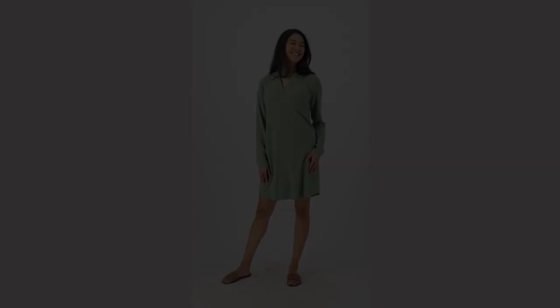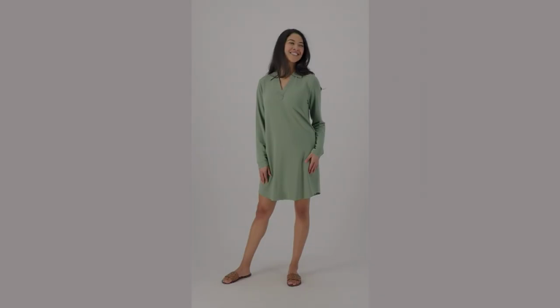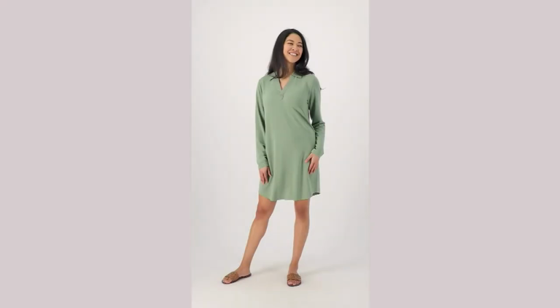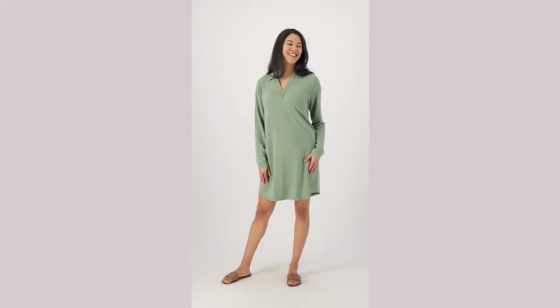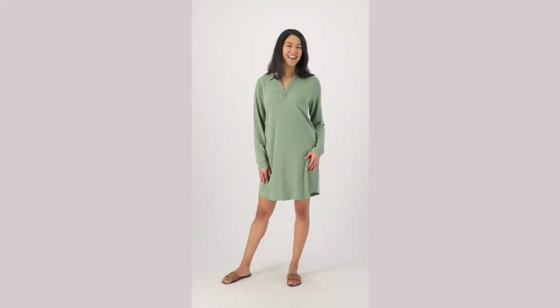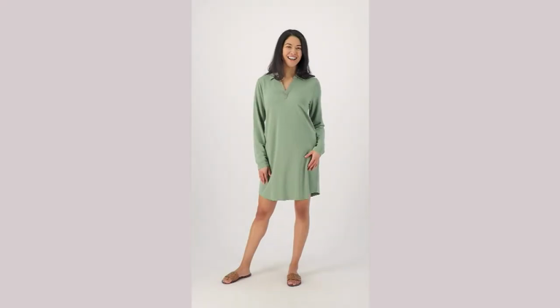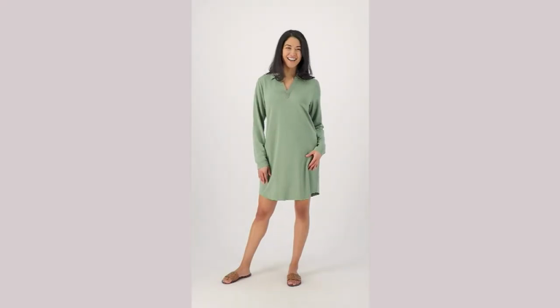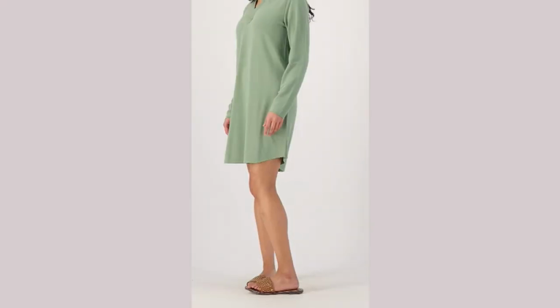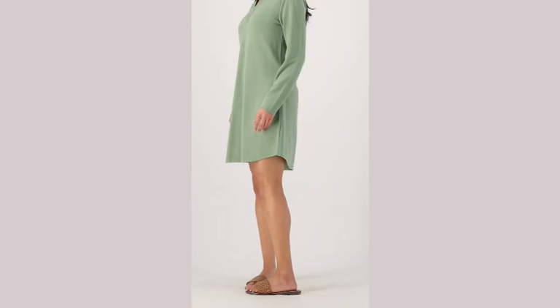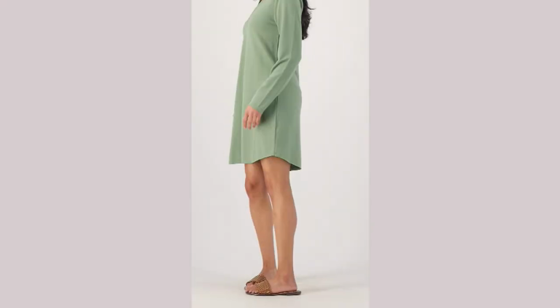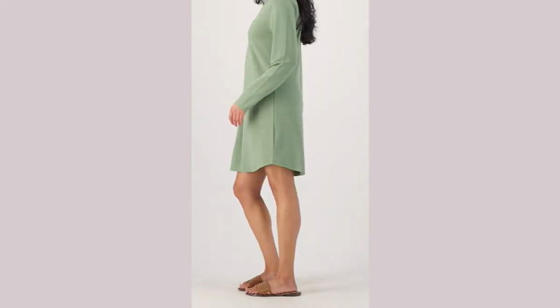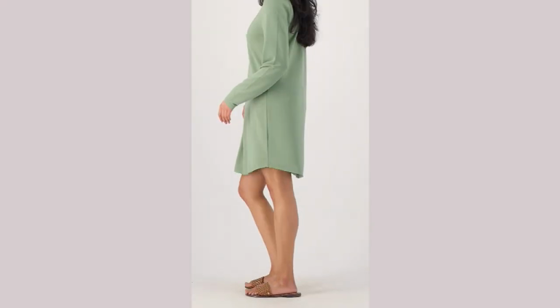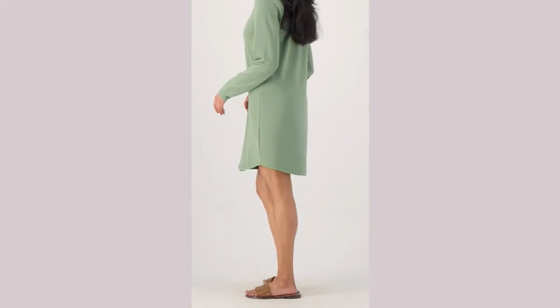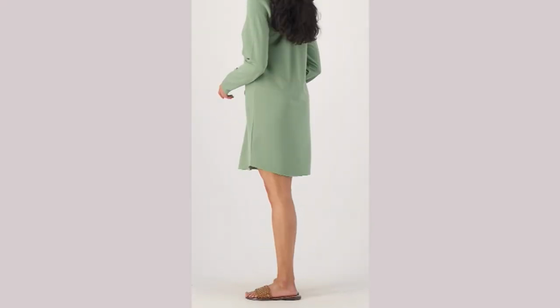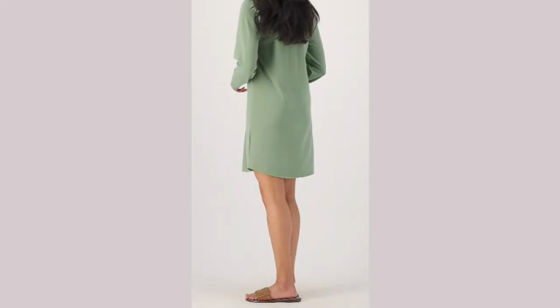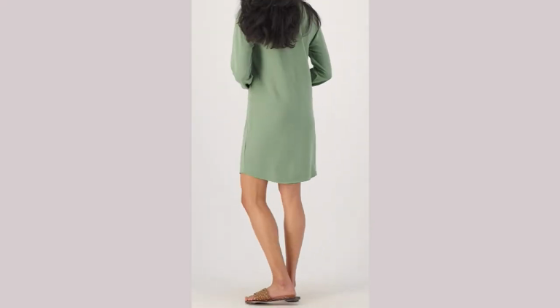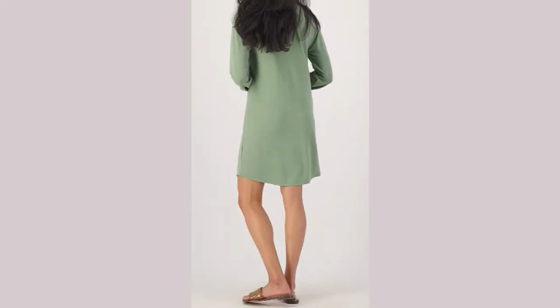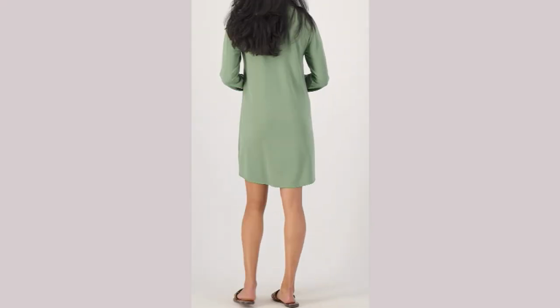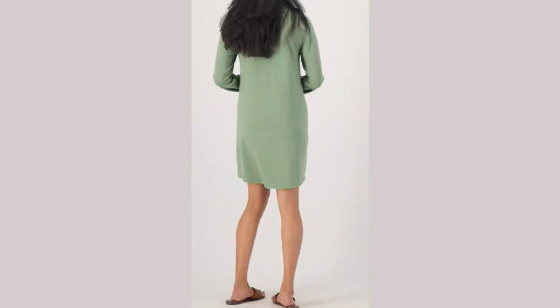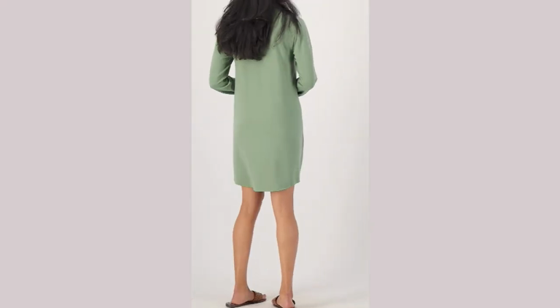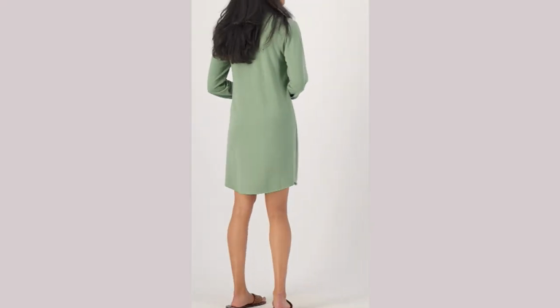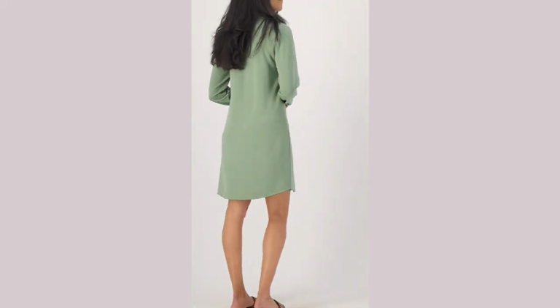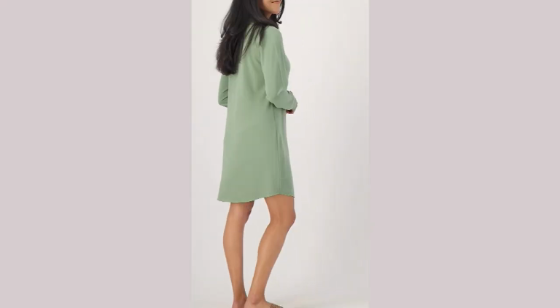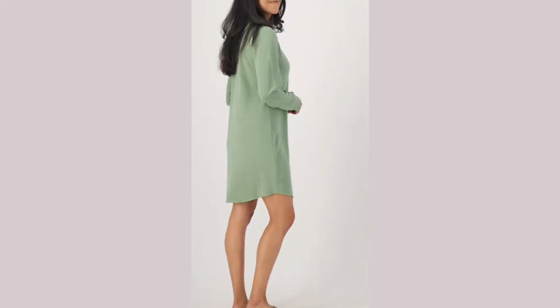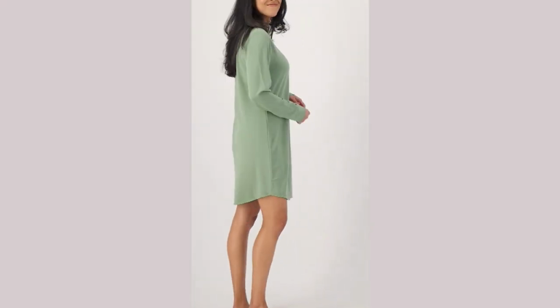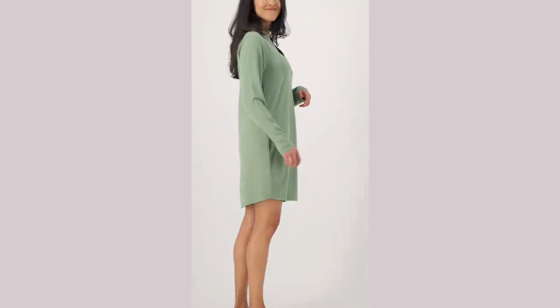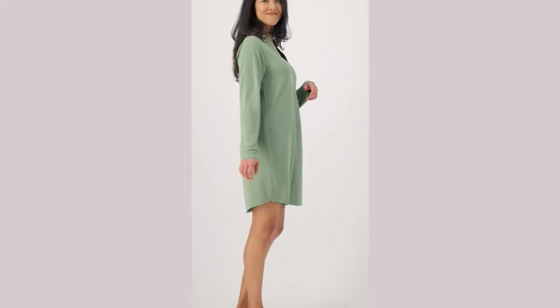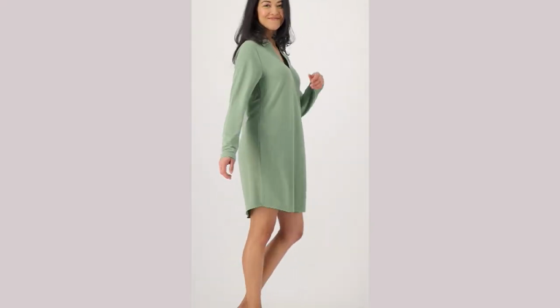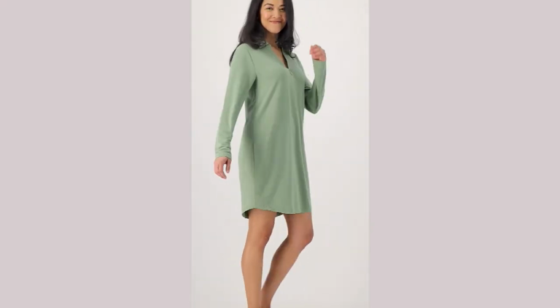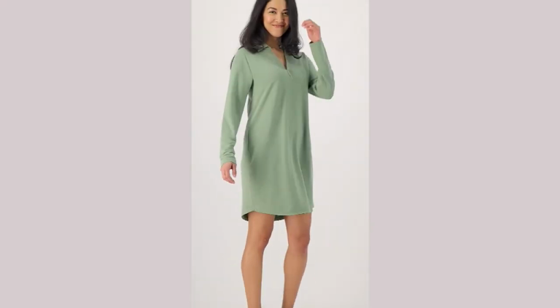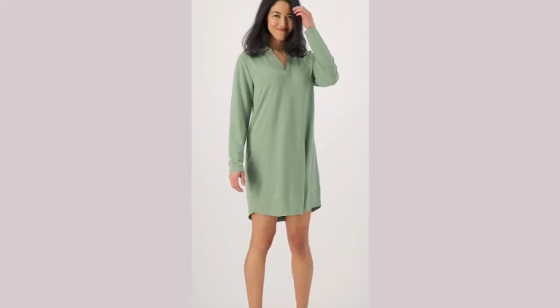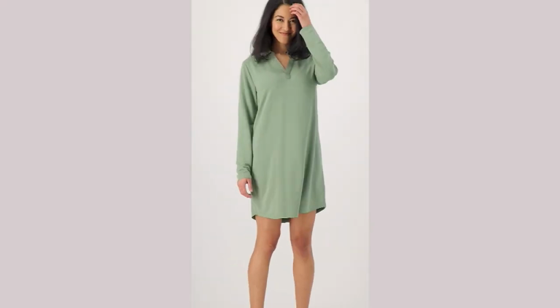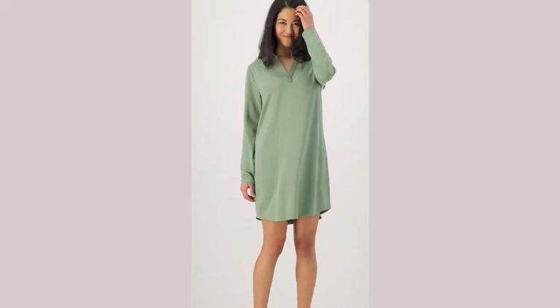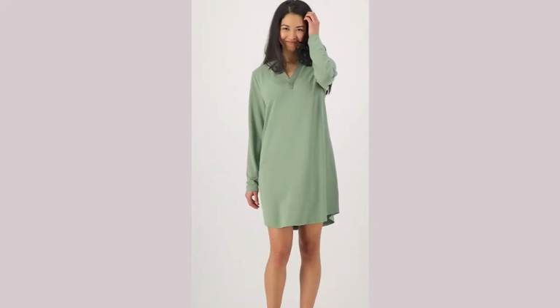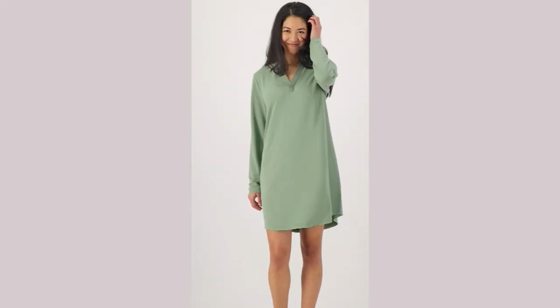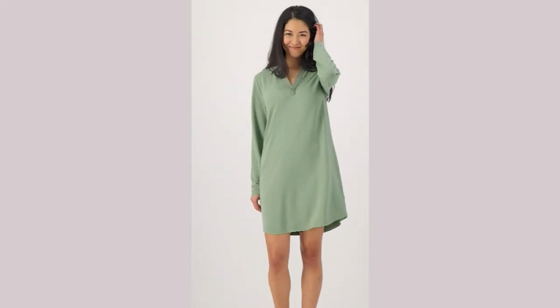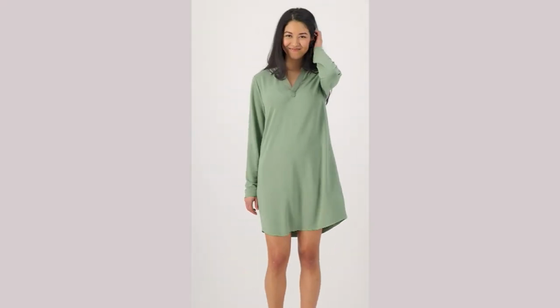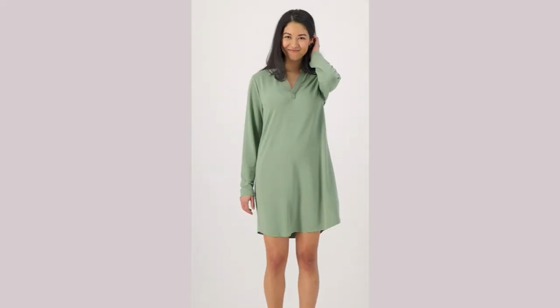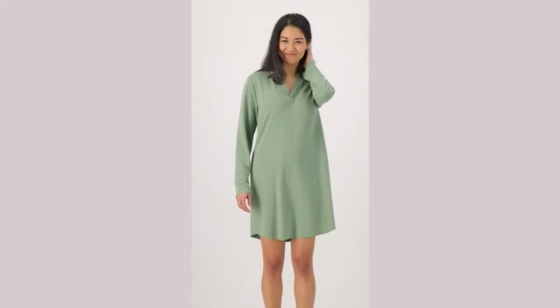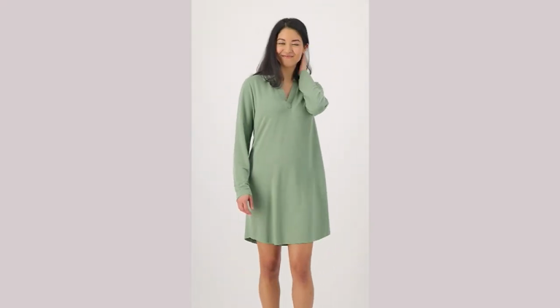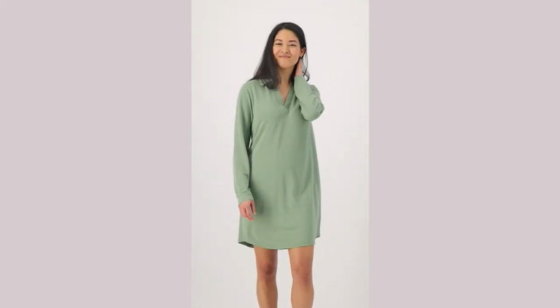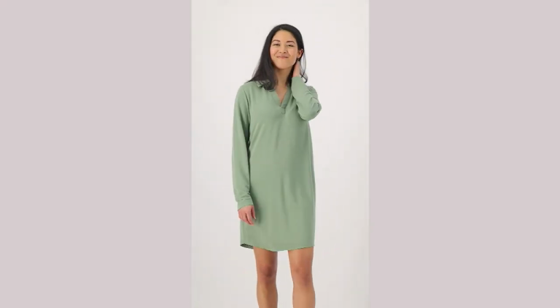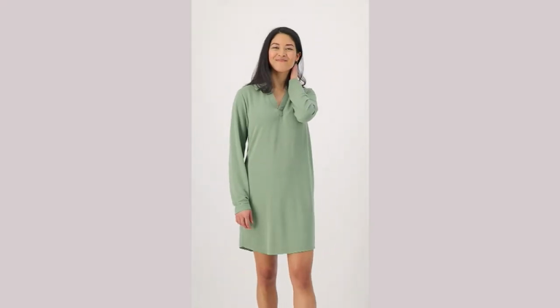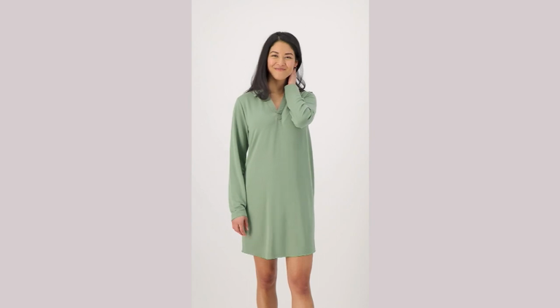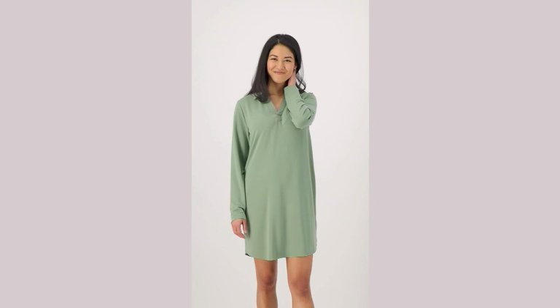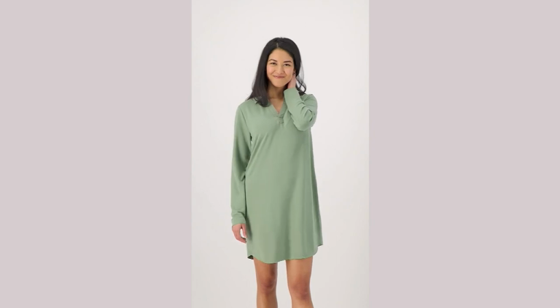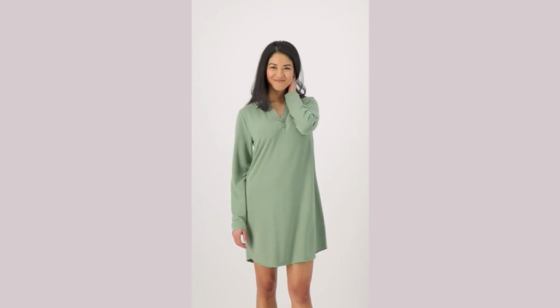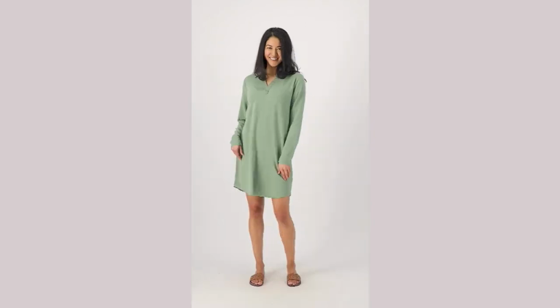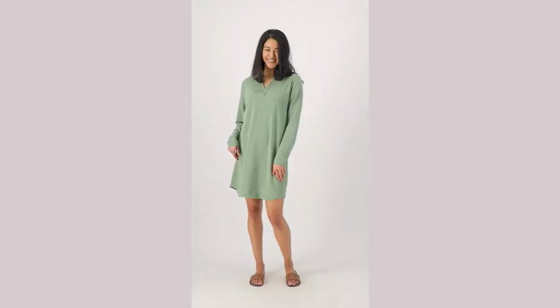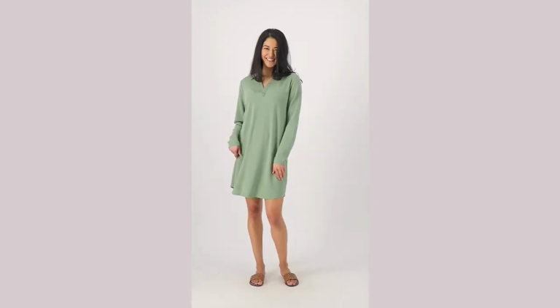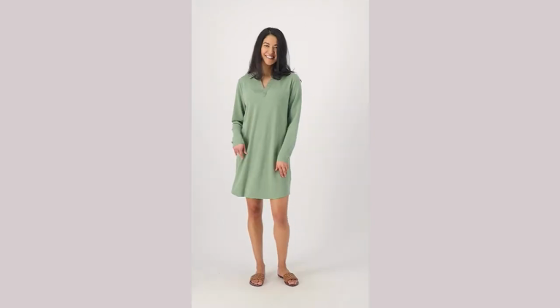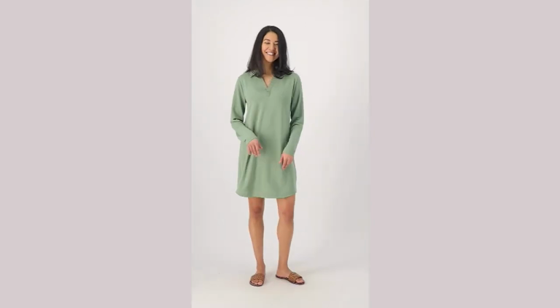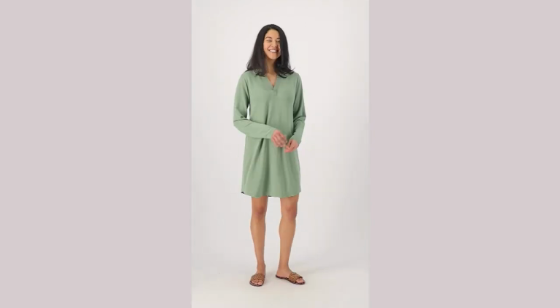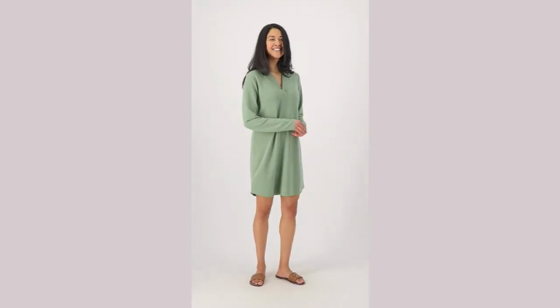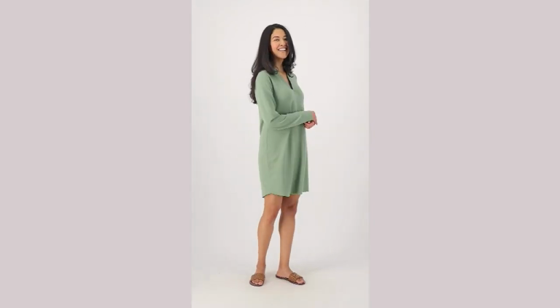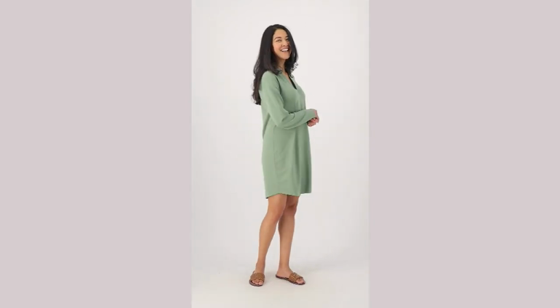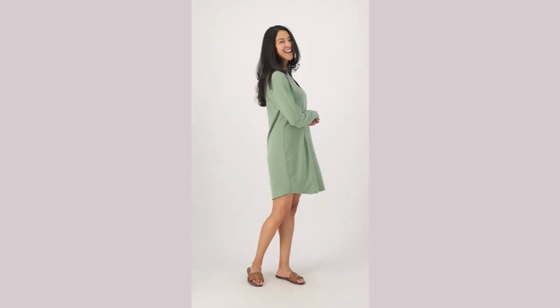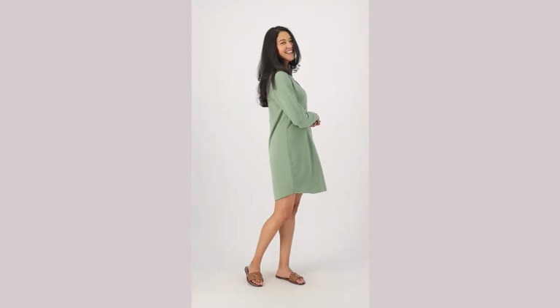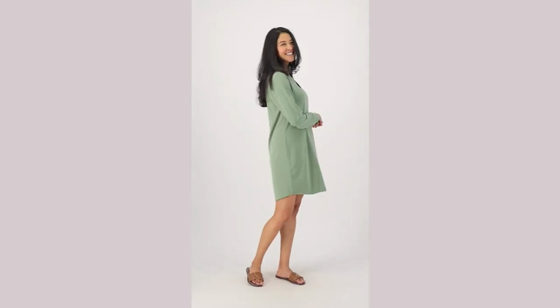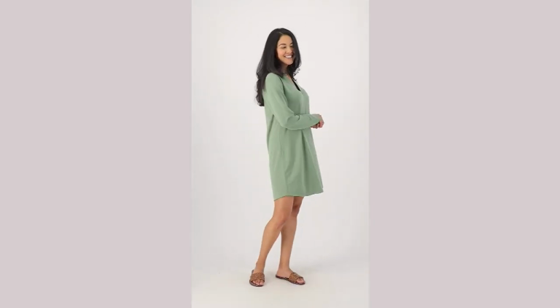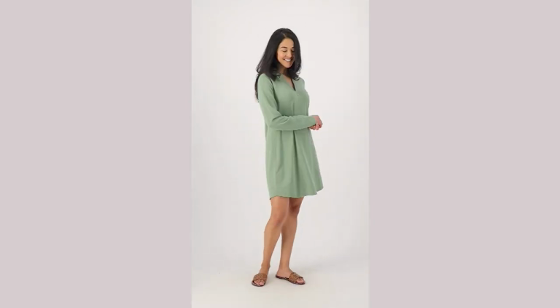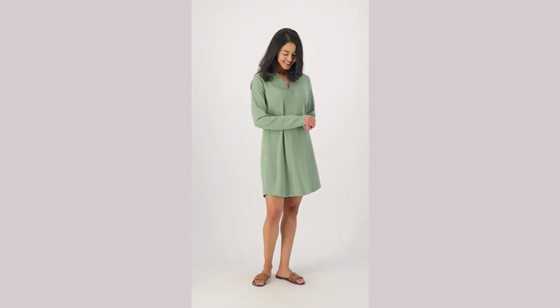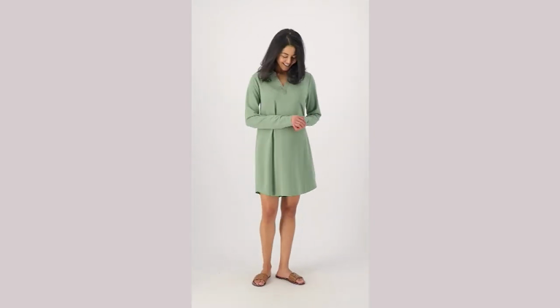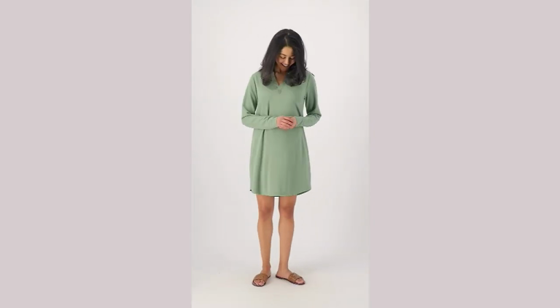This is your collared v-necked shirt dress. It is so, so cute. I'm going to throw it on right now real quick.